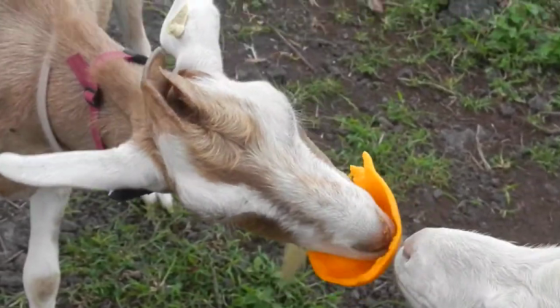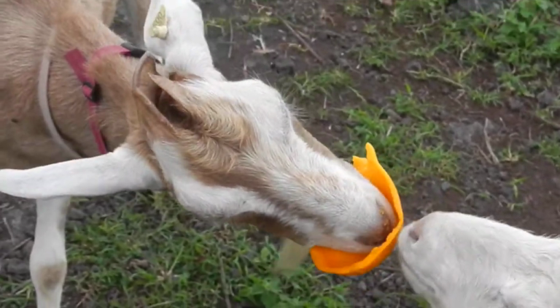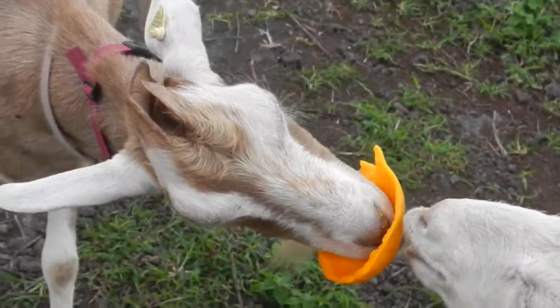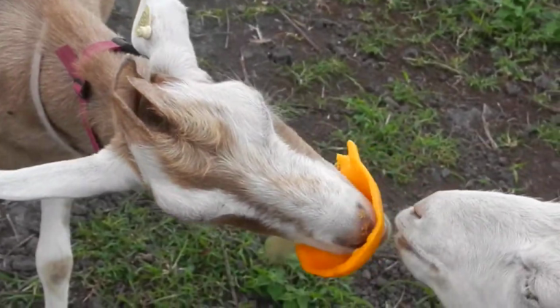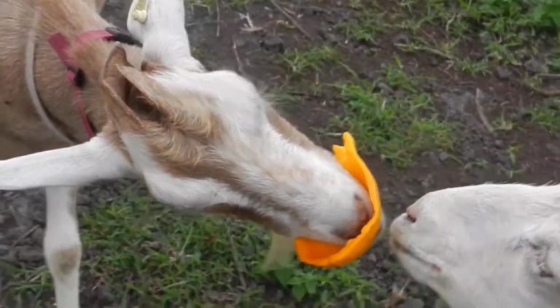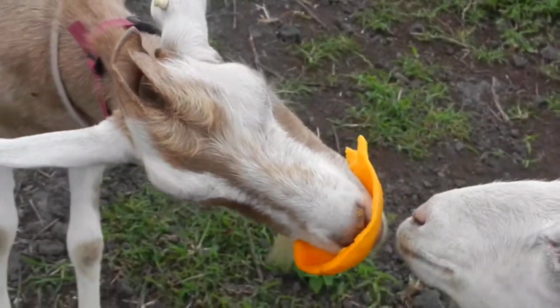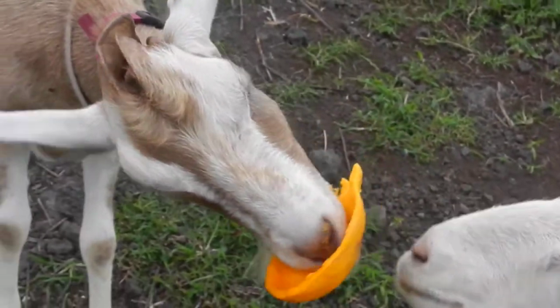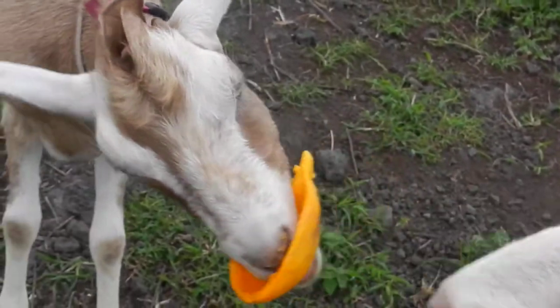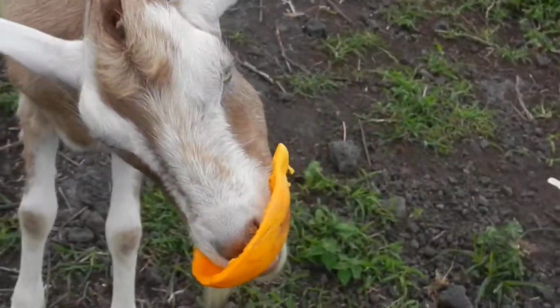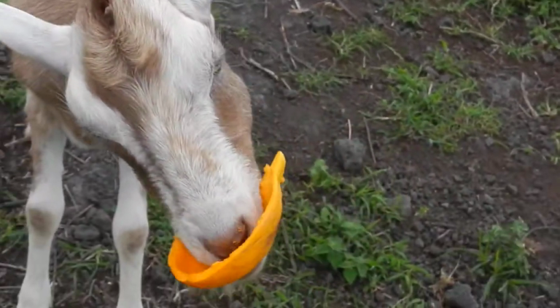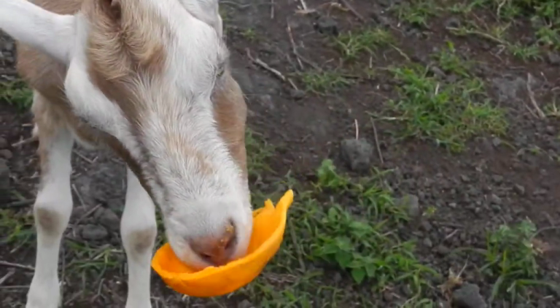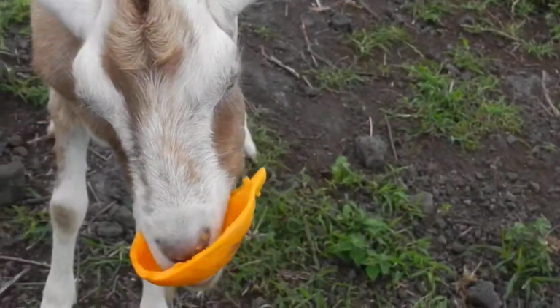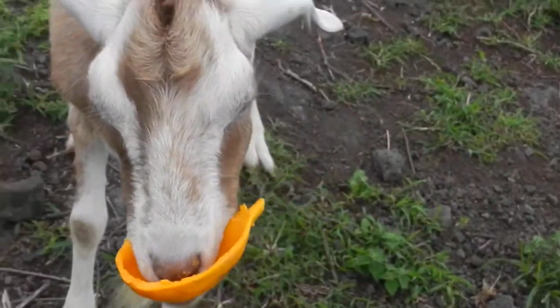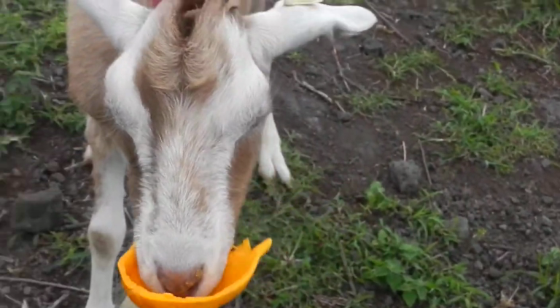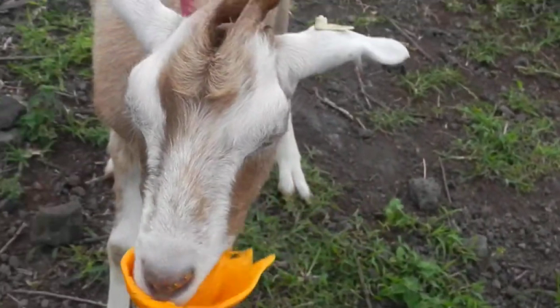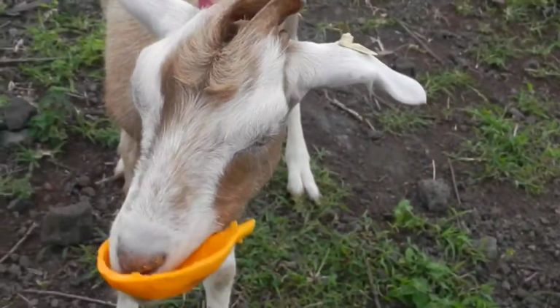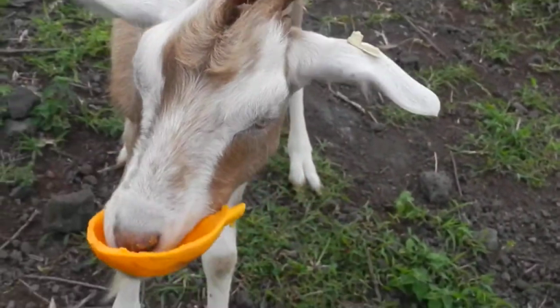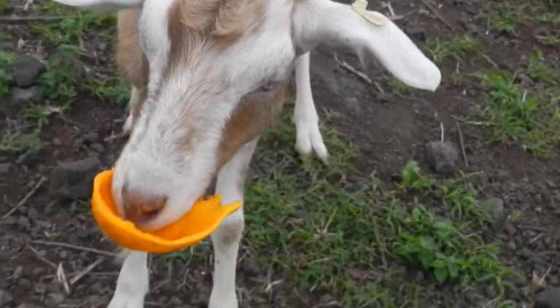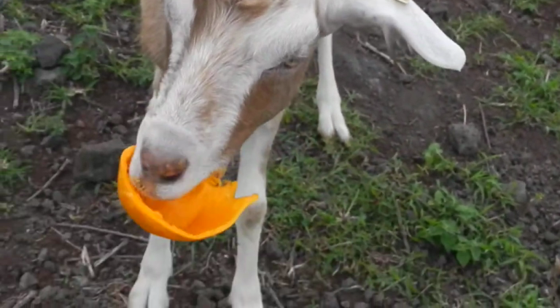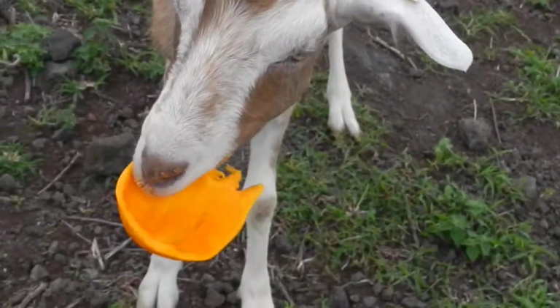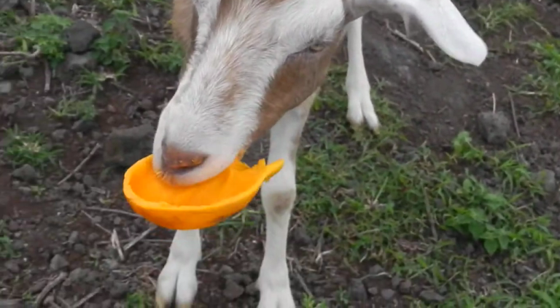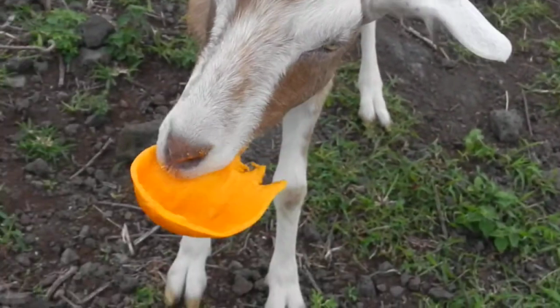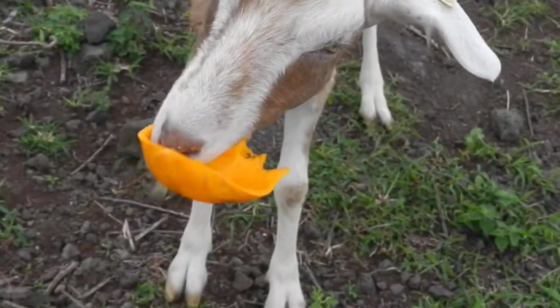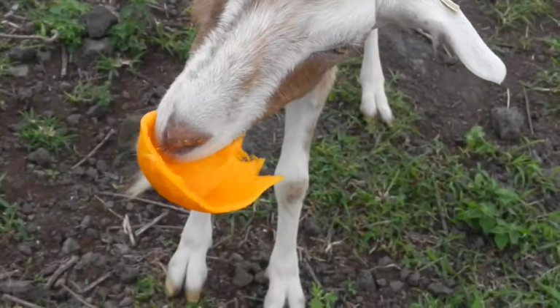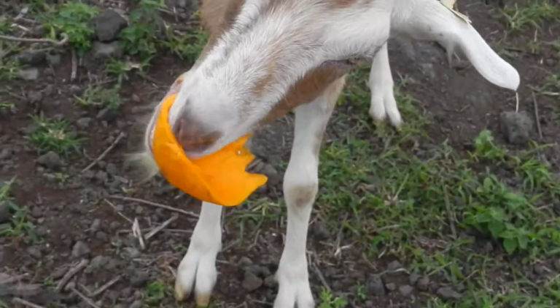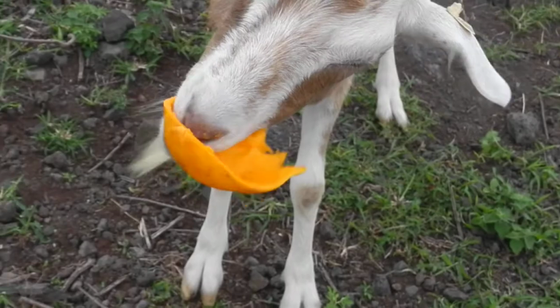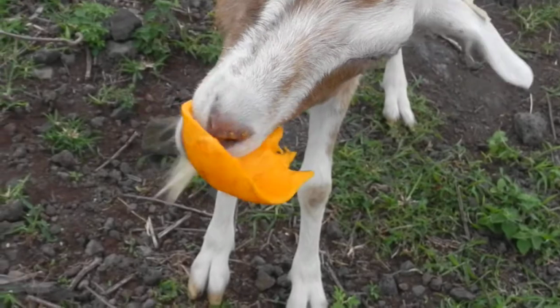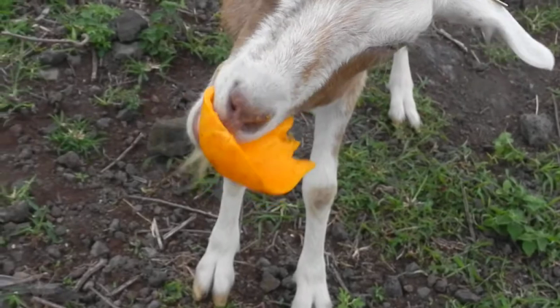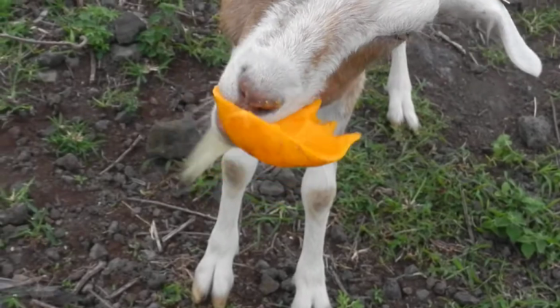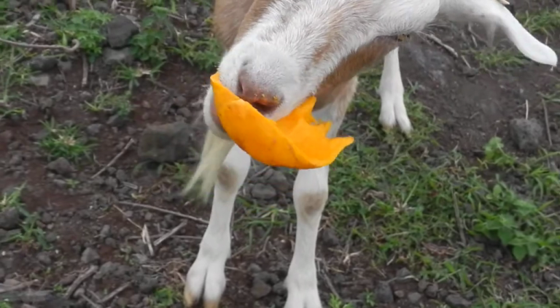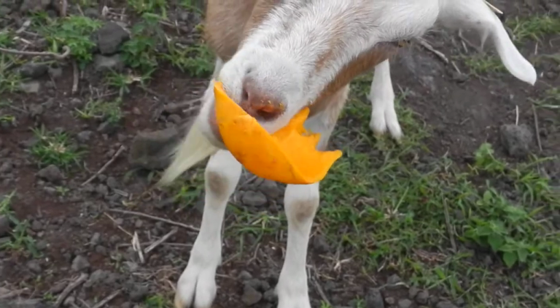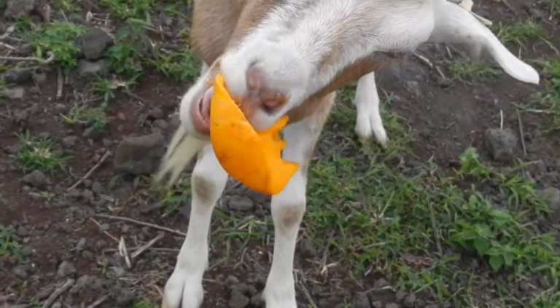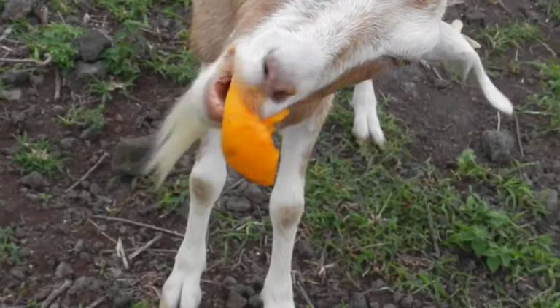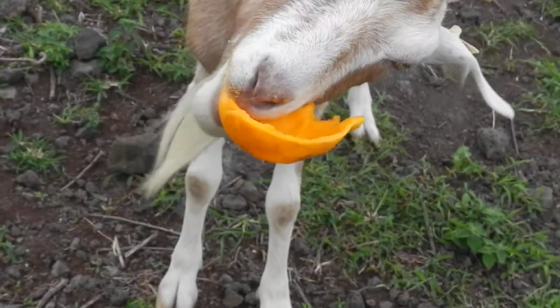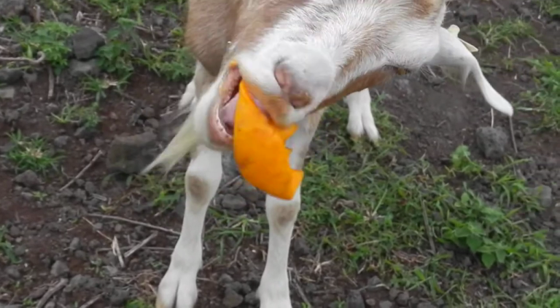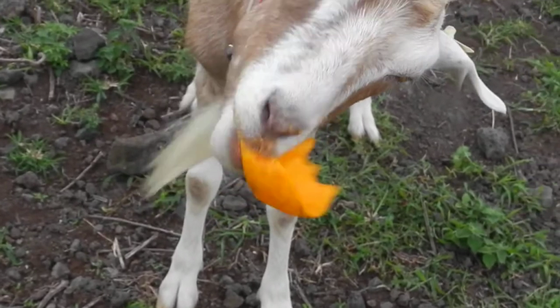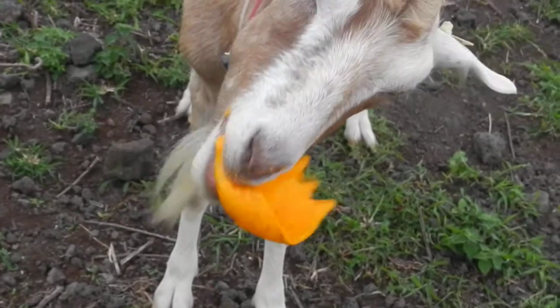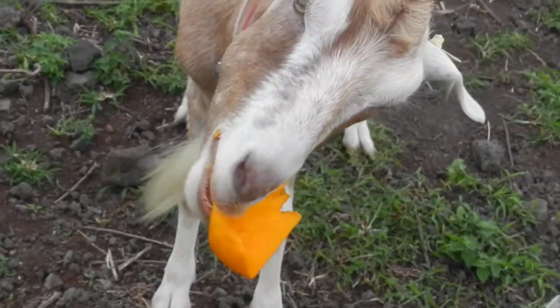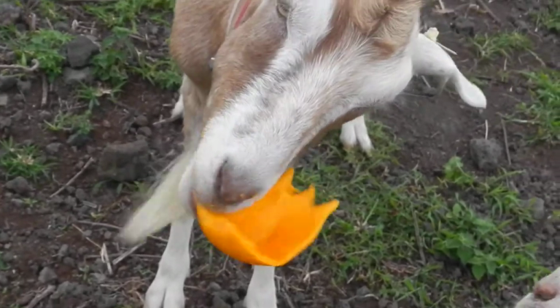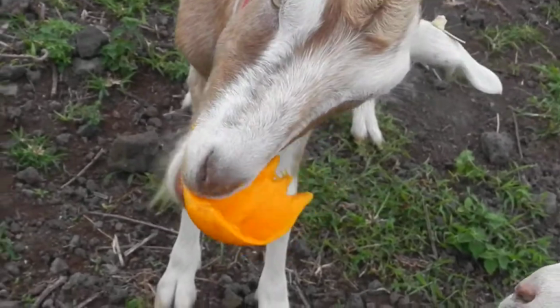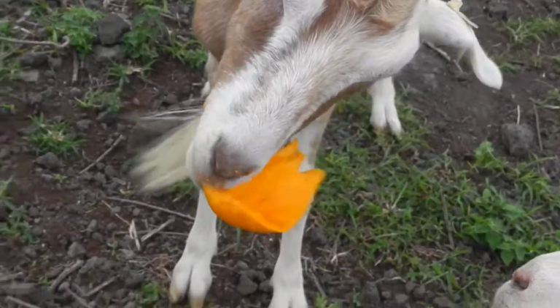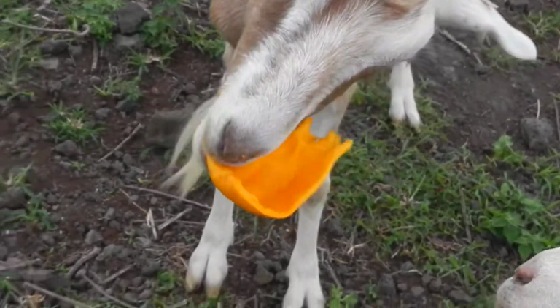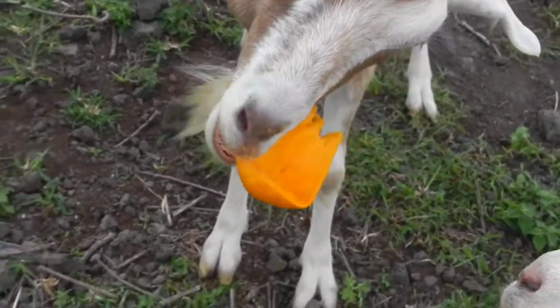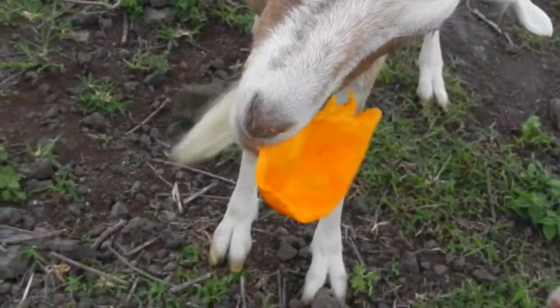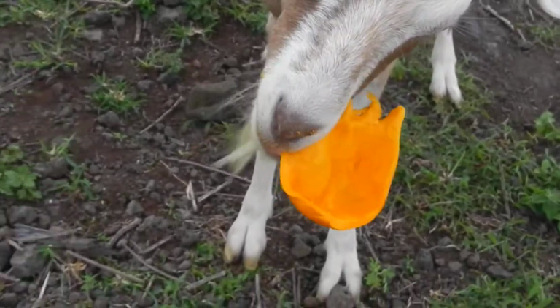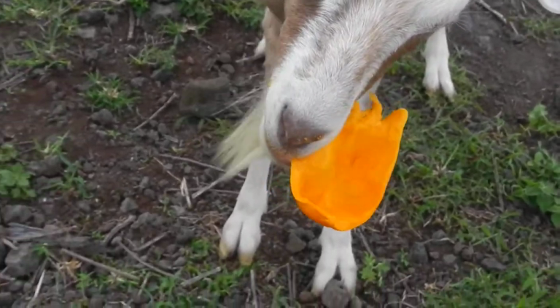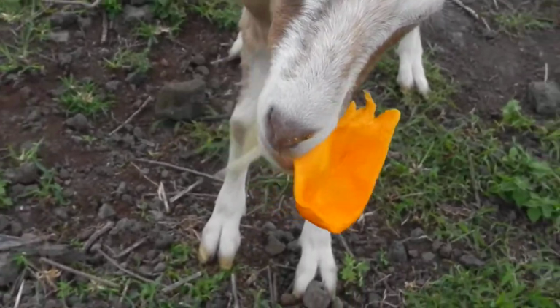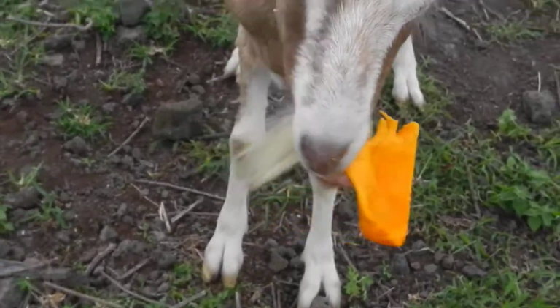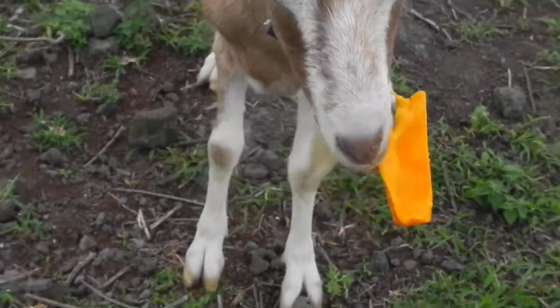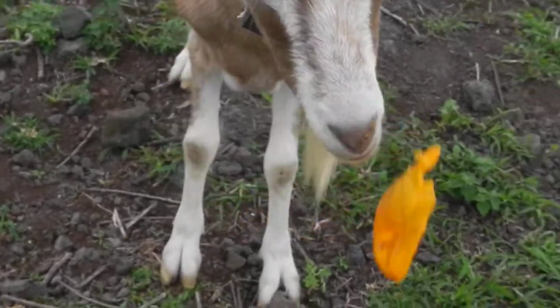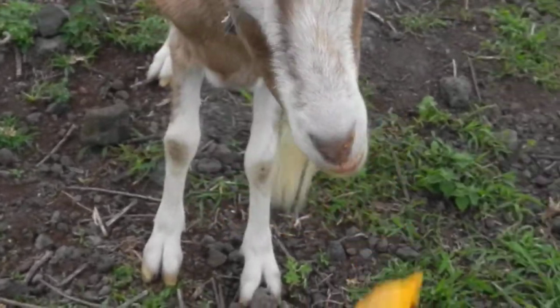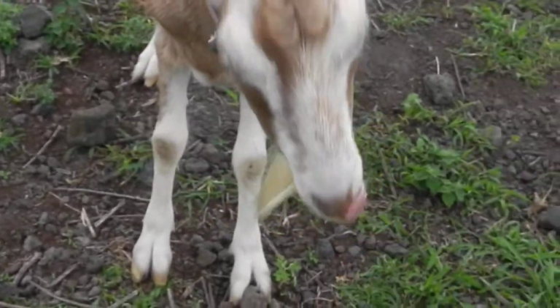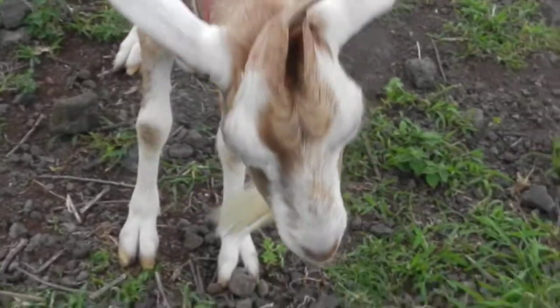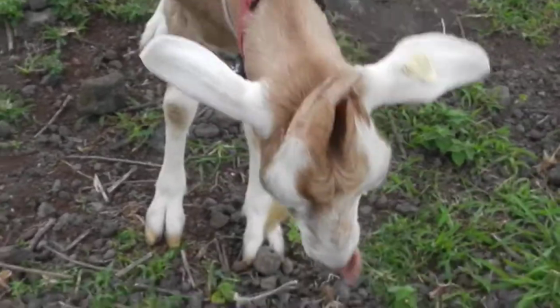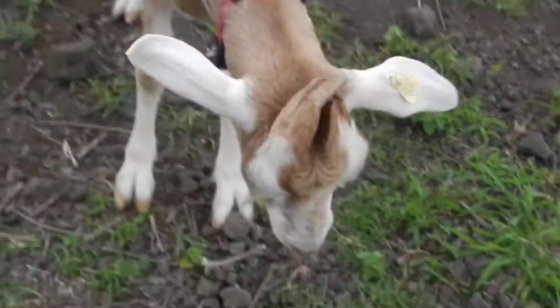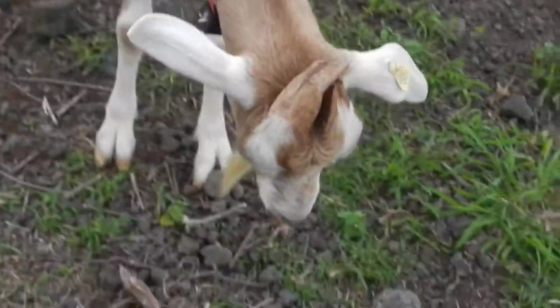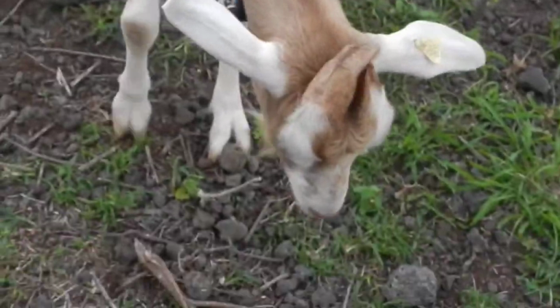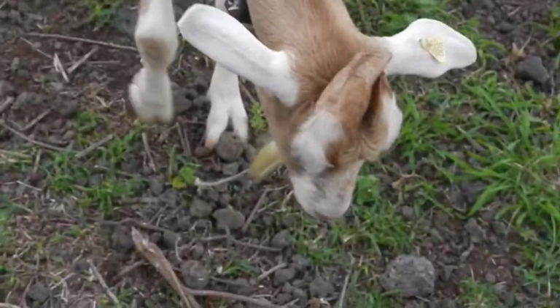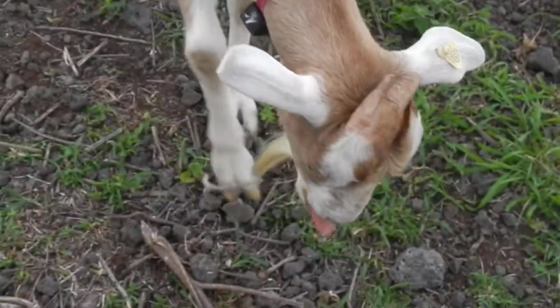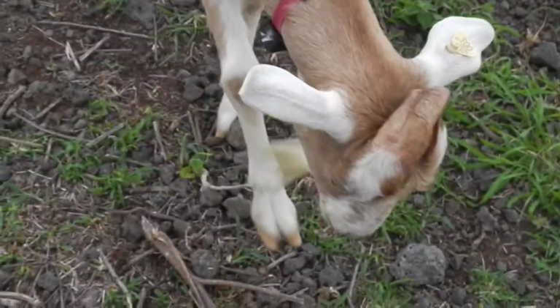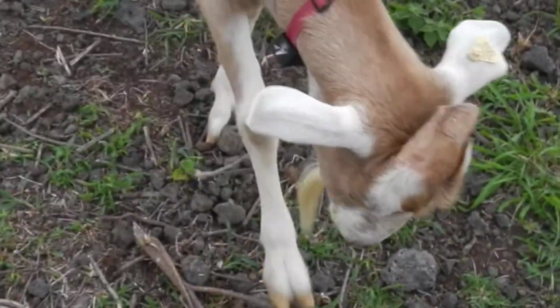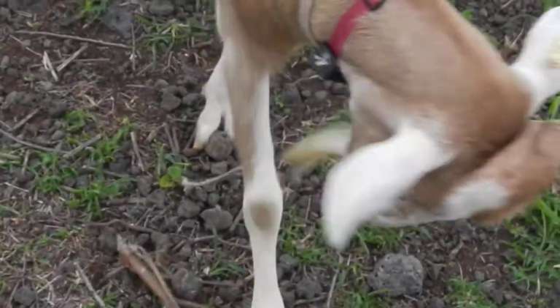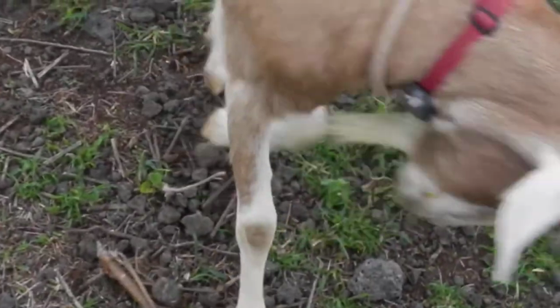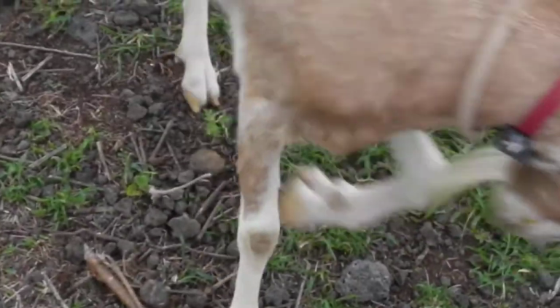But he's a pretty good goat. You can figure it out because he really likes papayas. Goats eat papayas a little different.